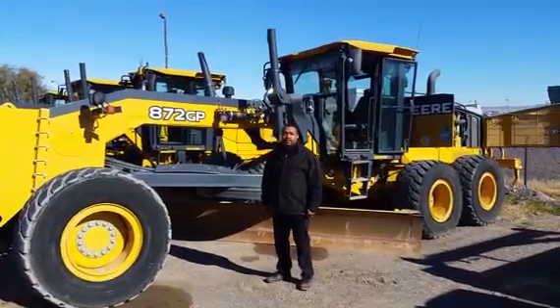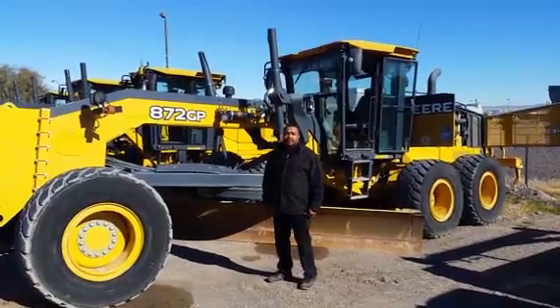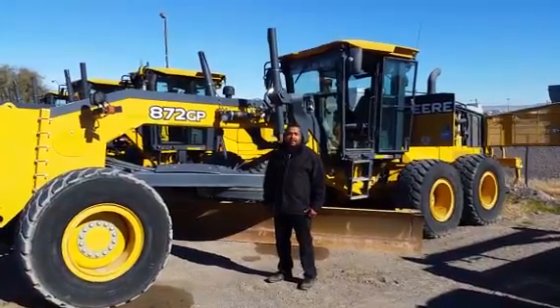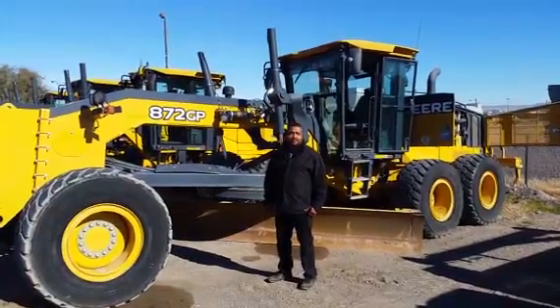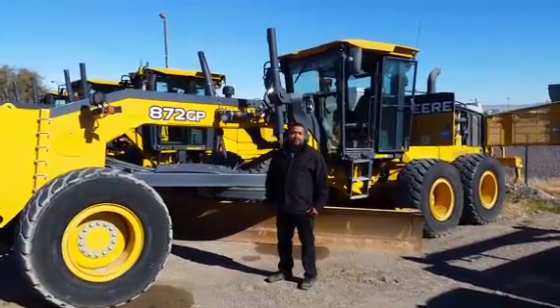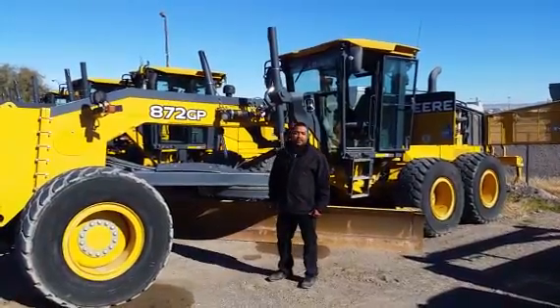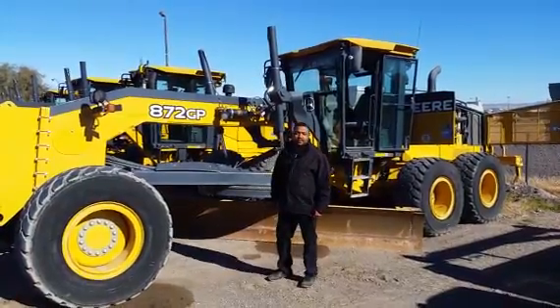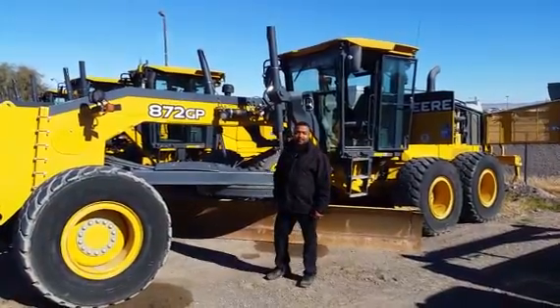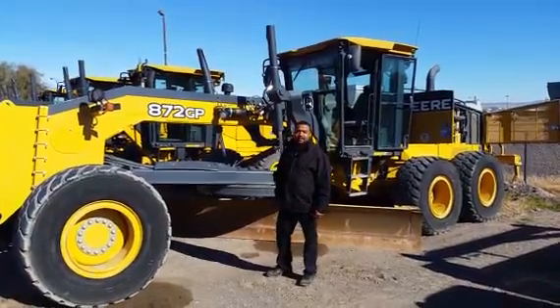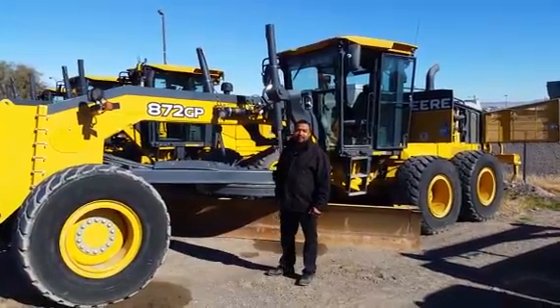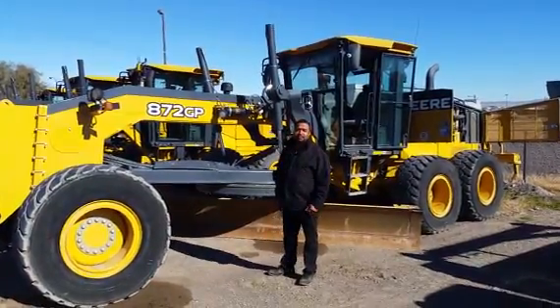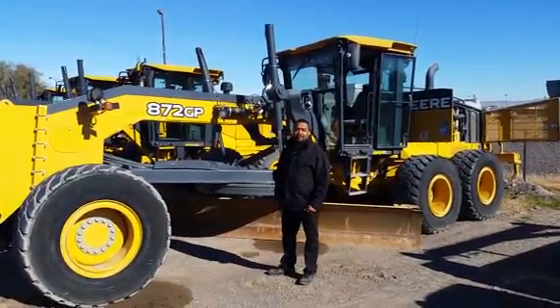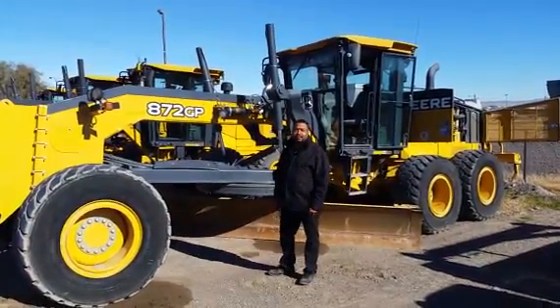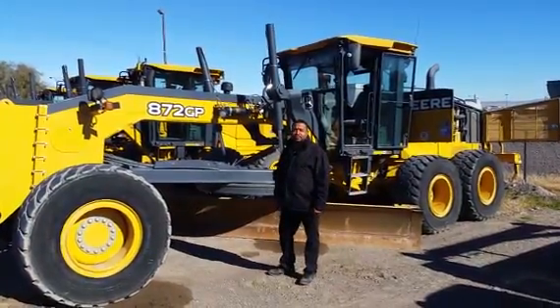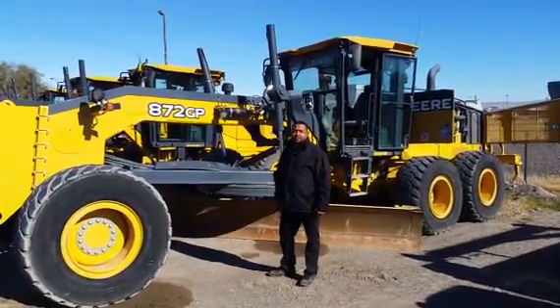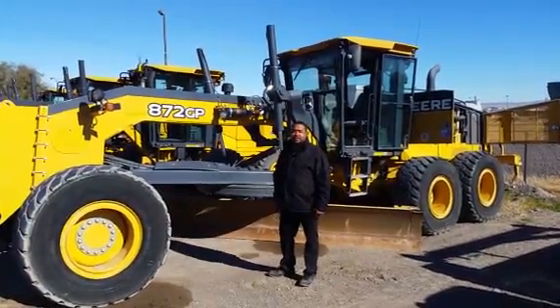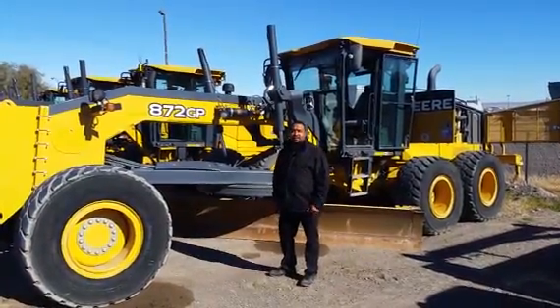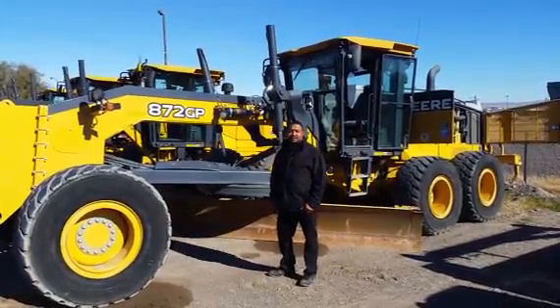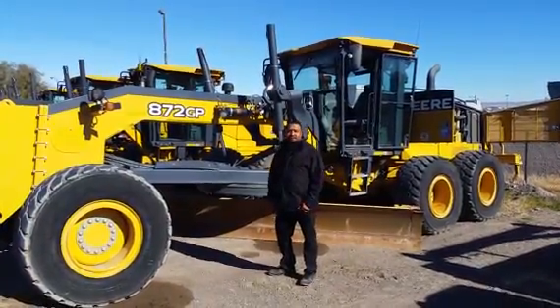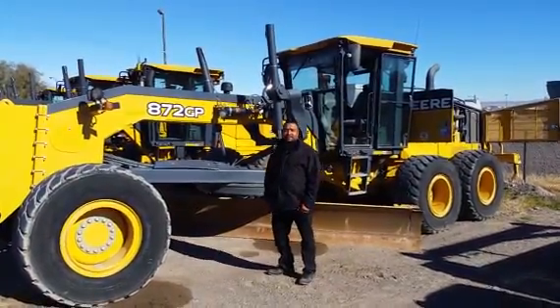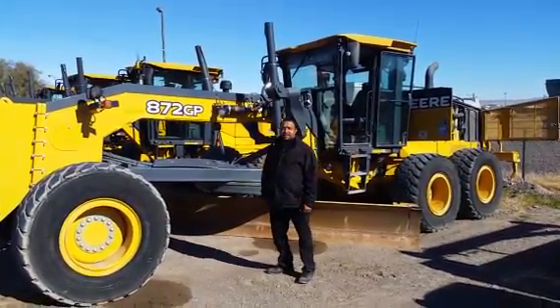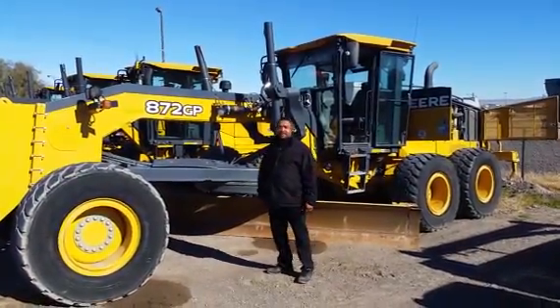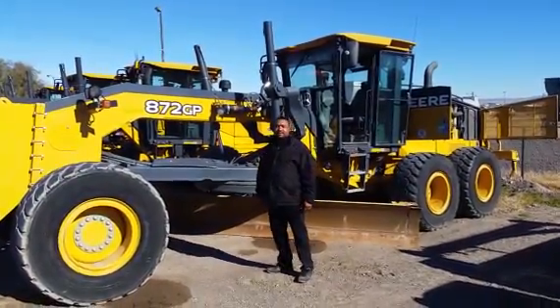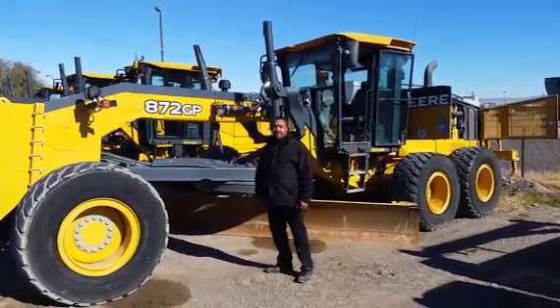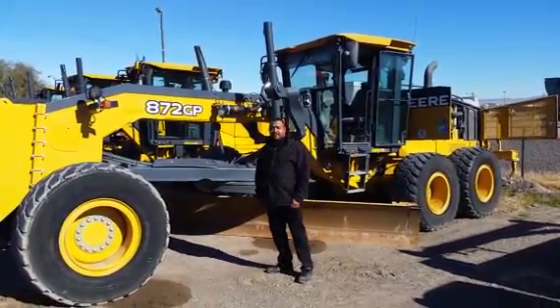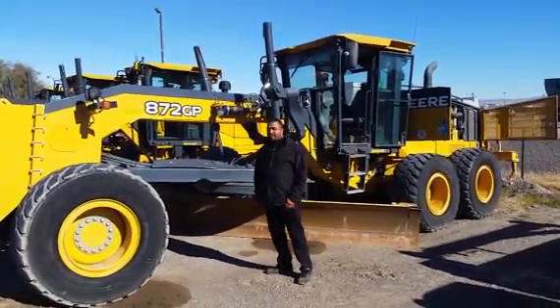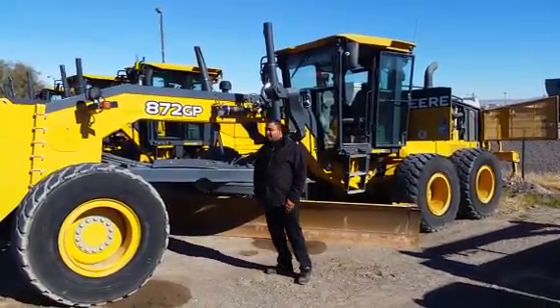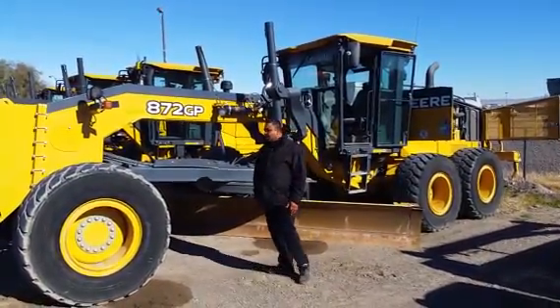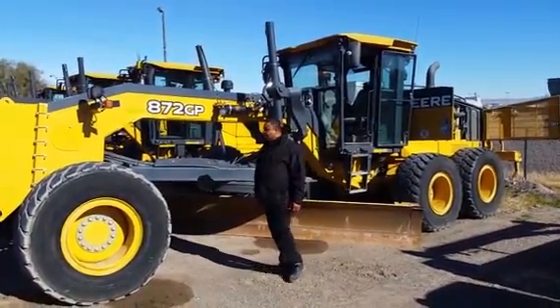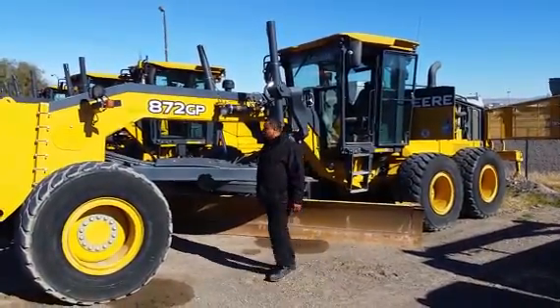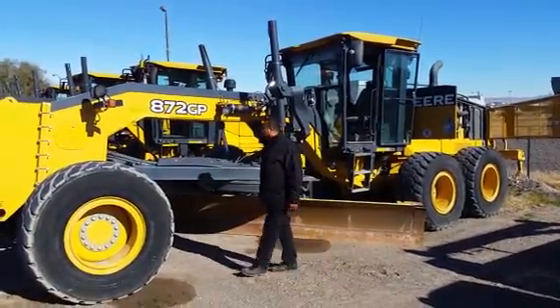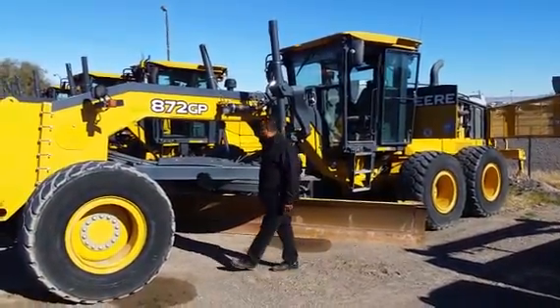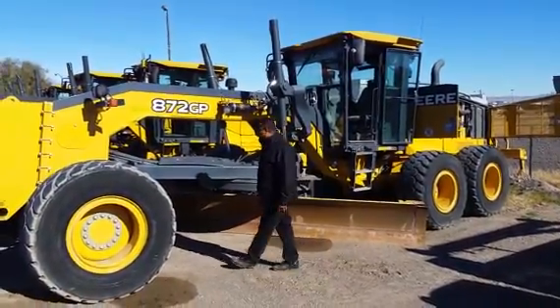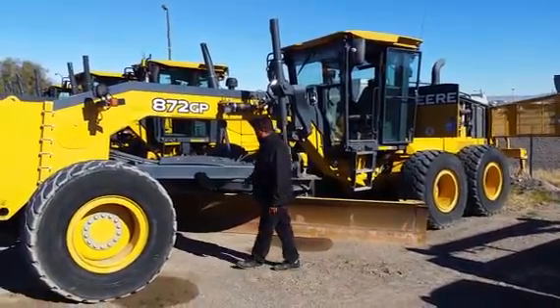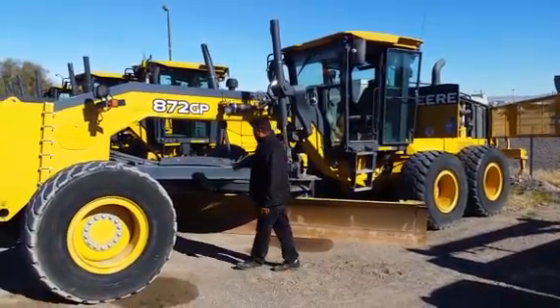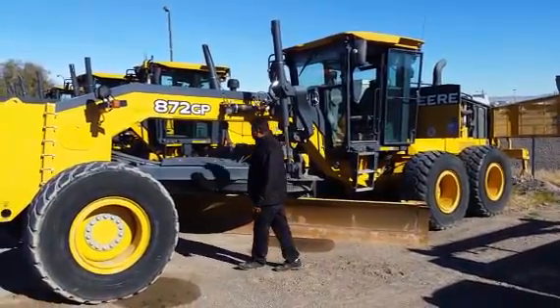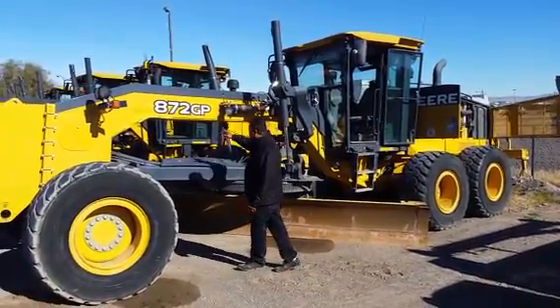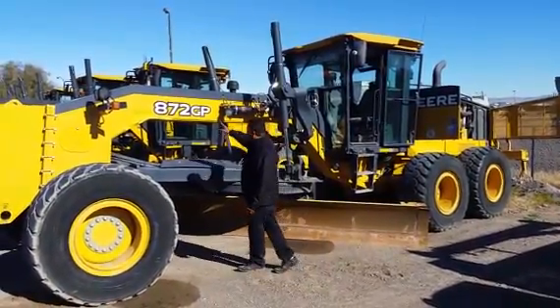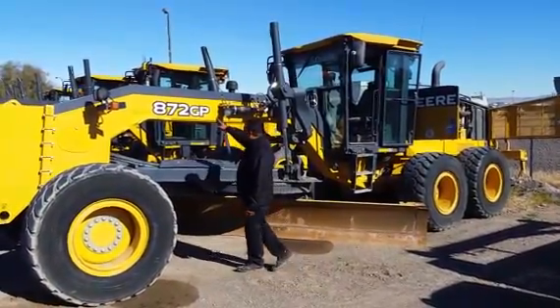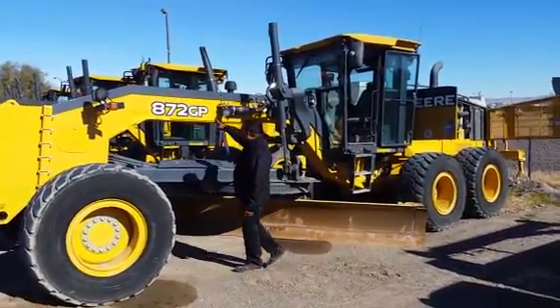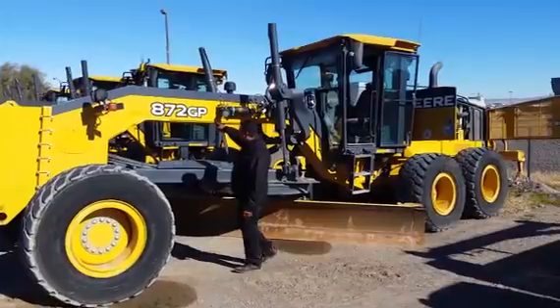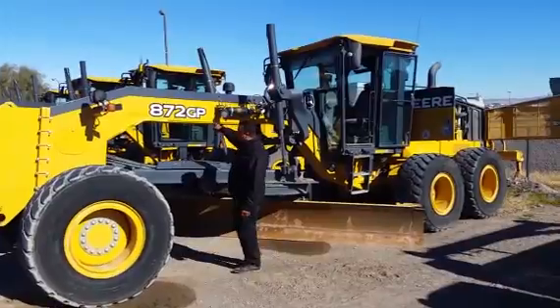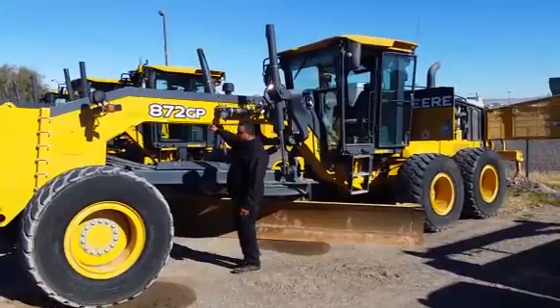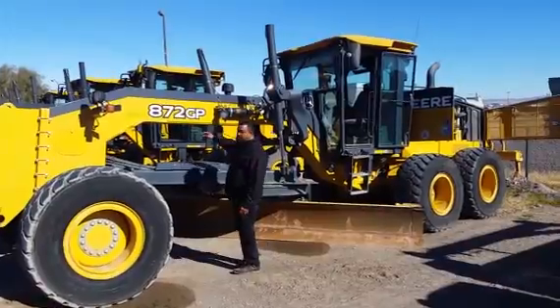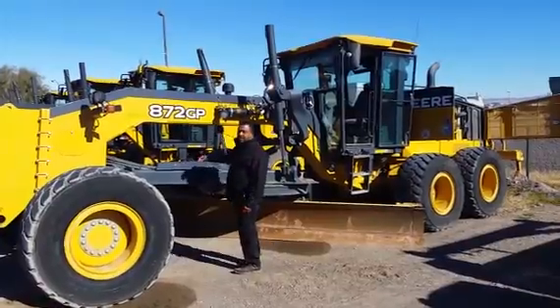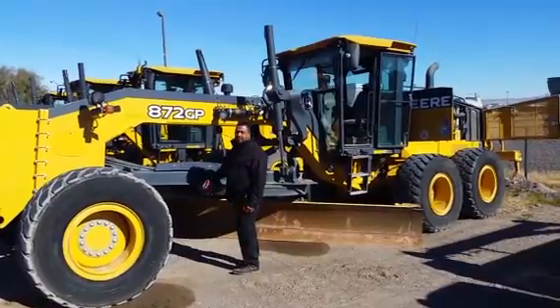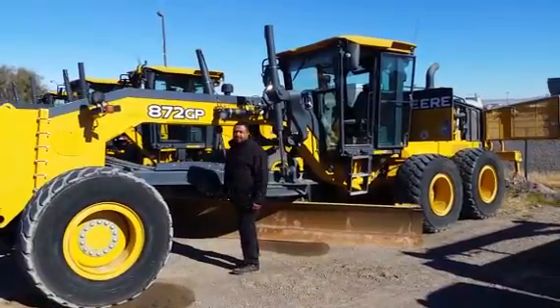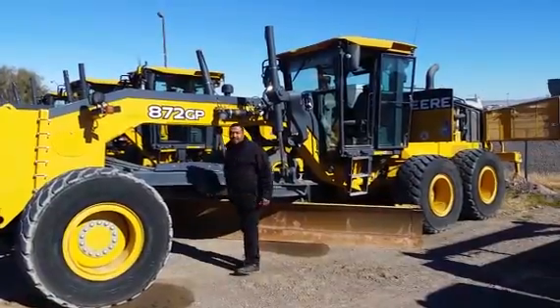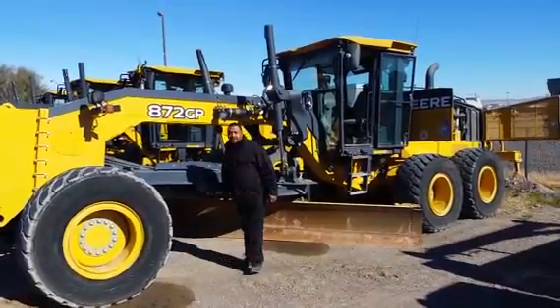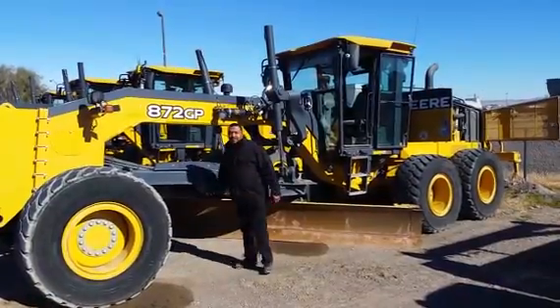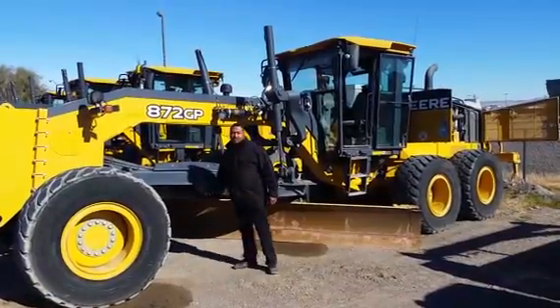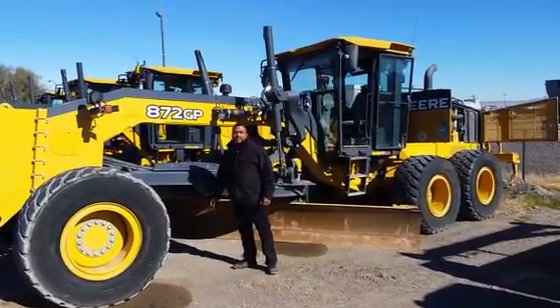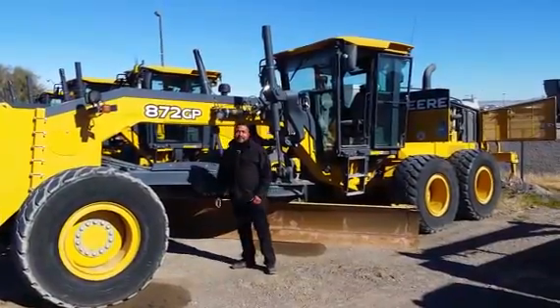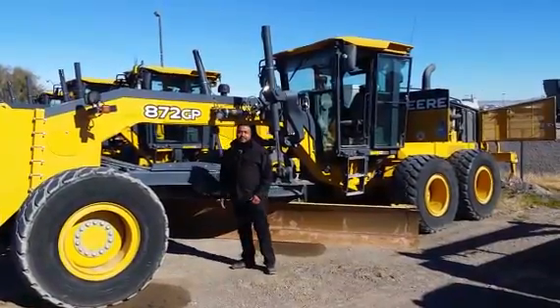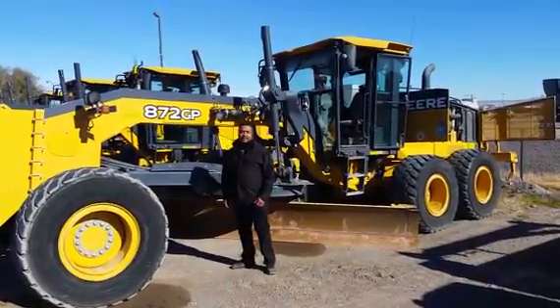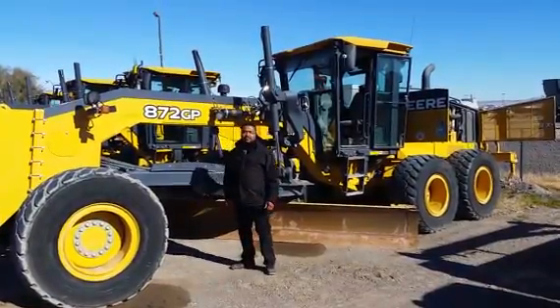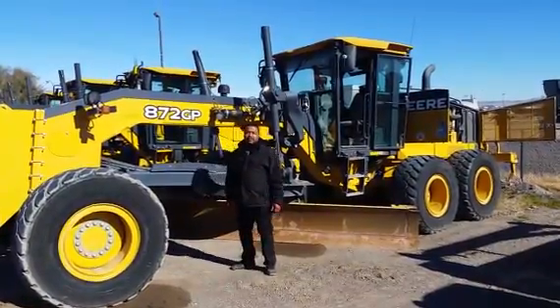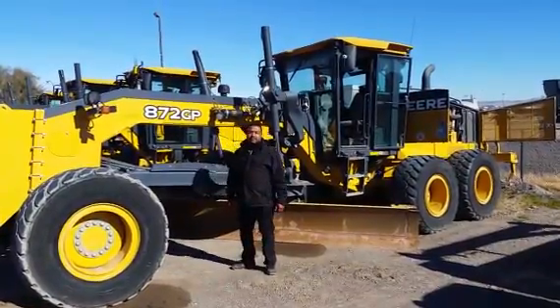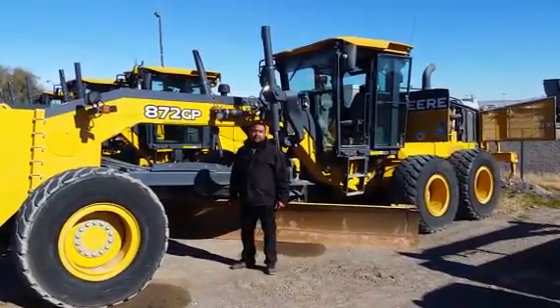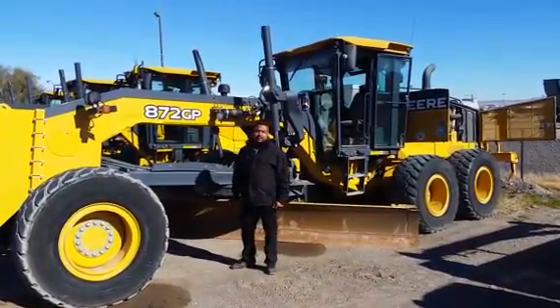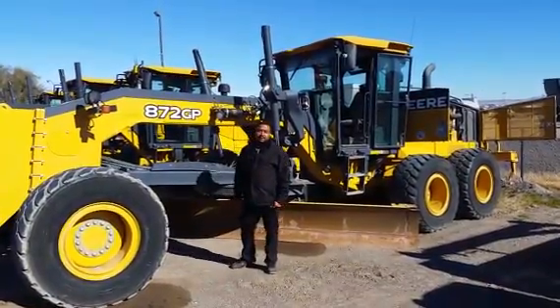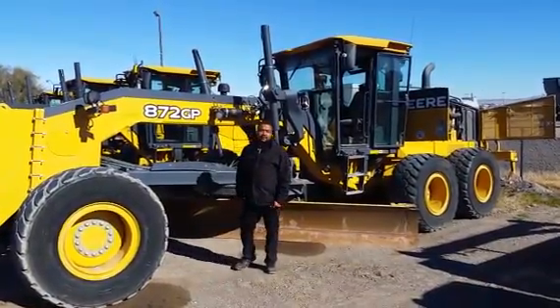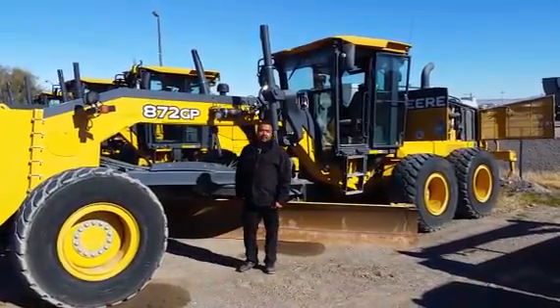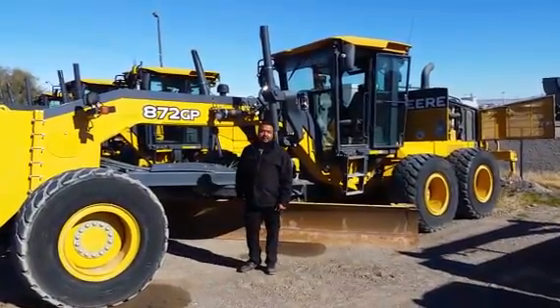Hi, I'm James Burkett with Blaine Equipment here in Las Vegas, Nevada. I want to show you this 872 GP 2012 motor grader.